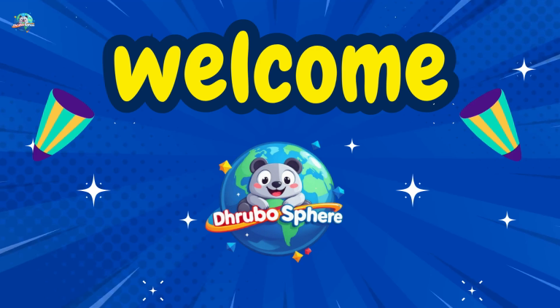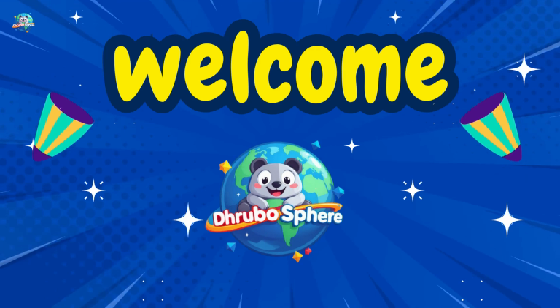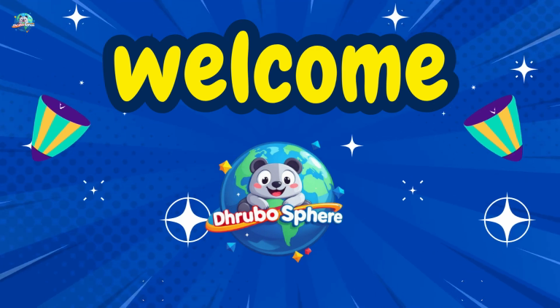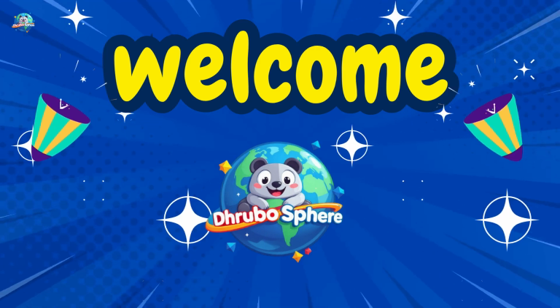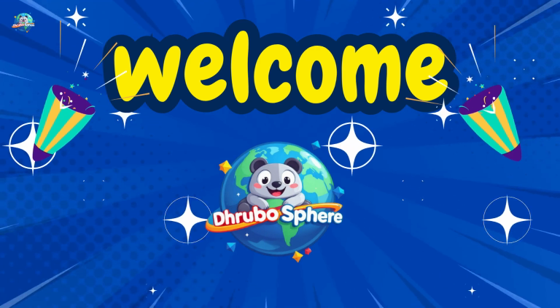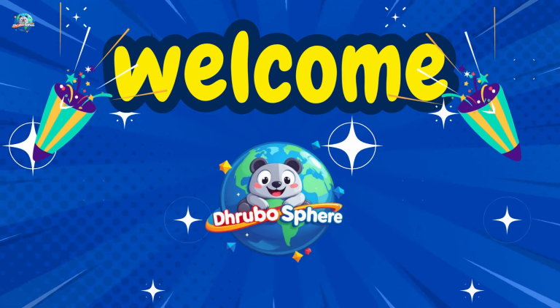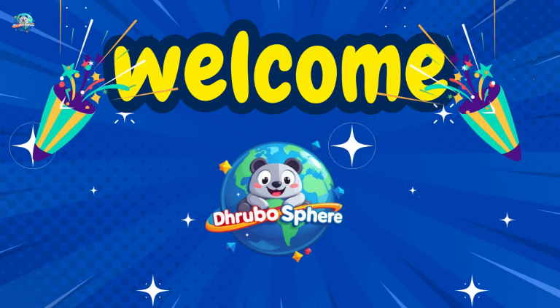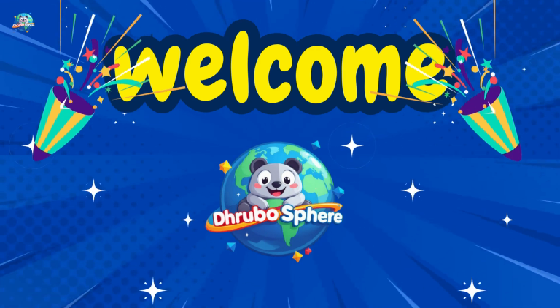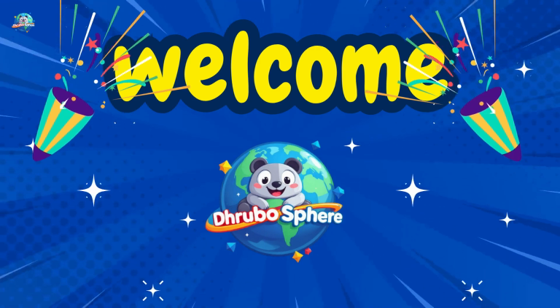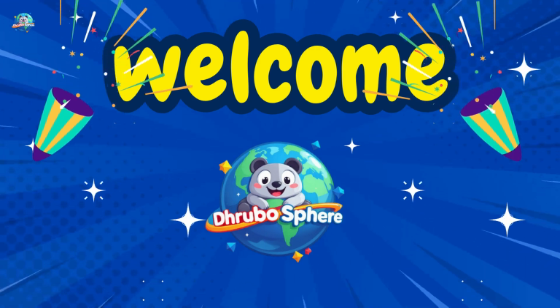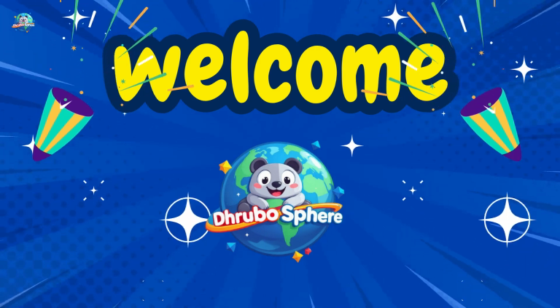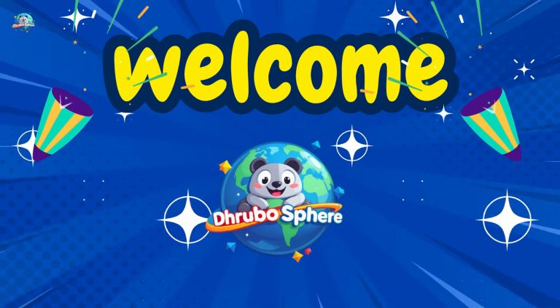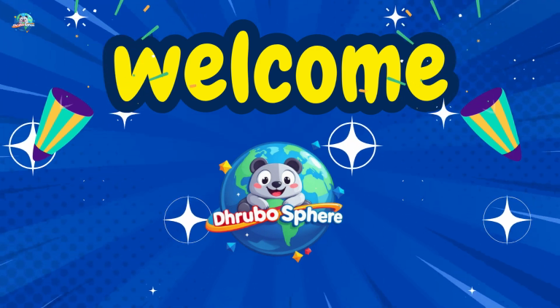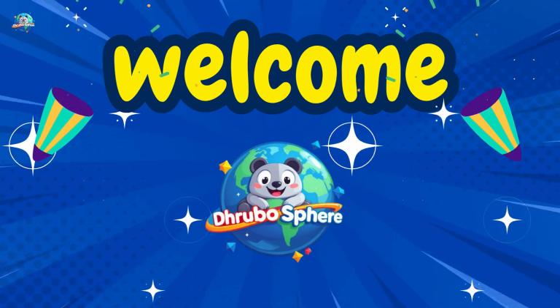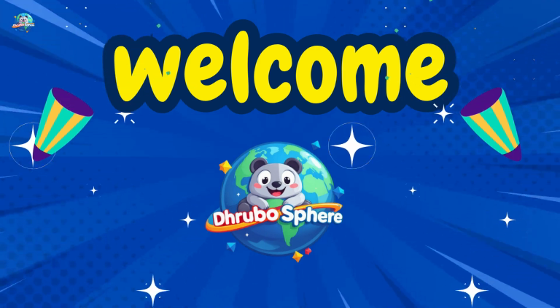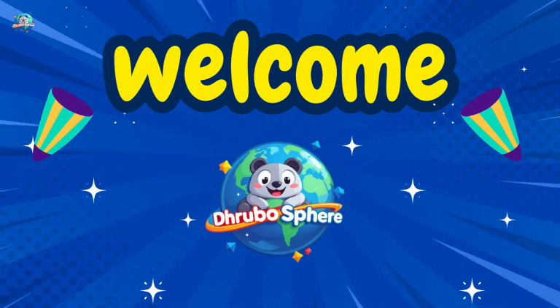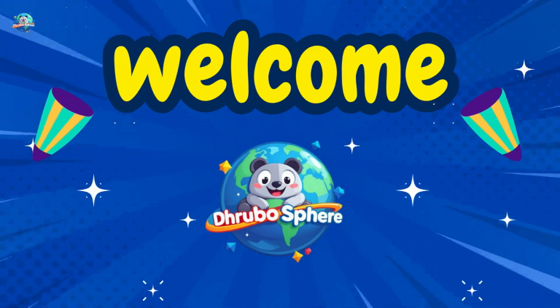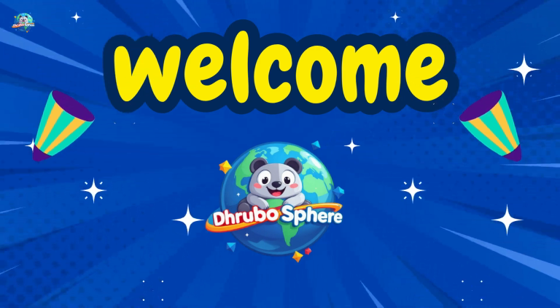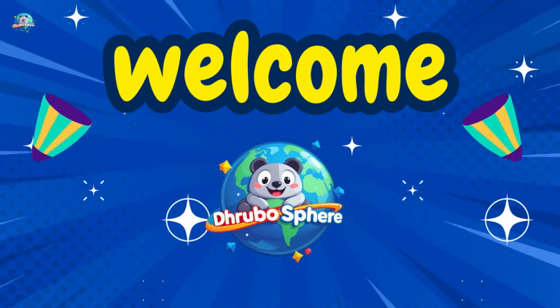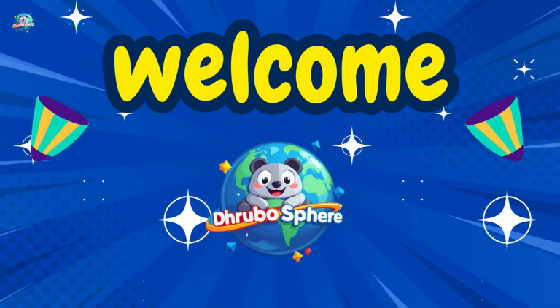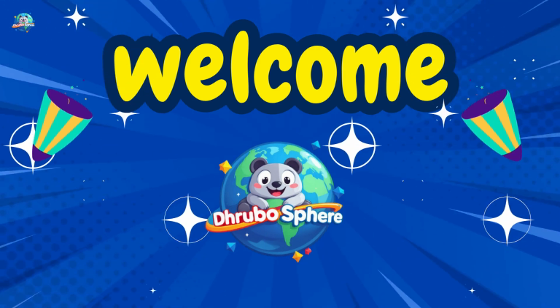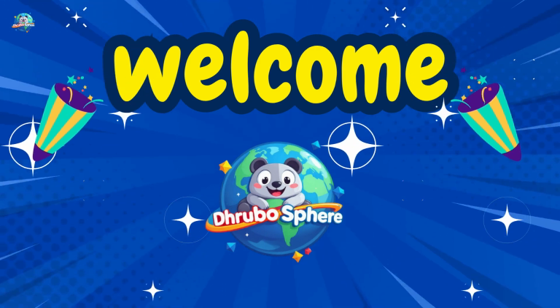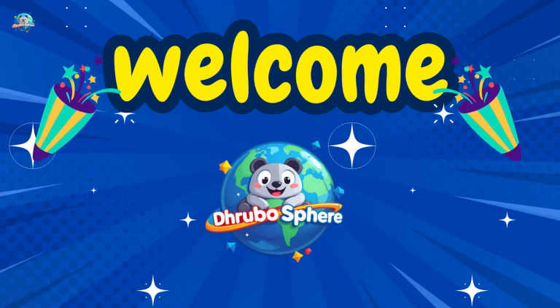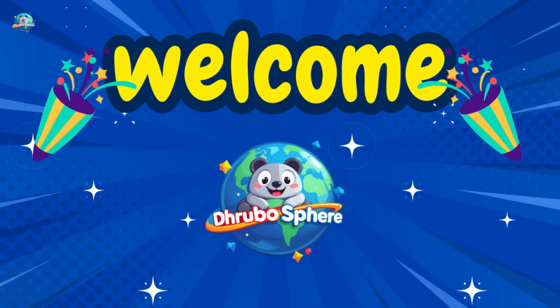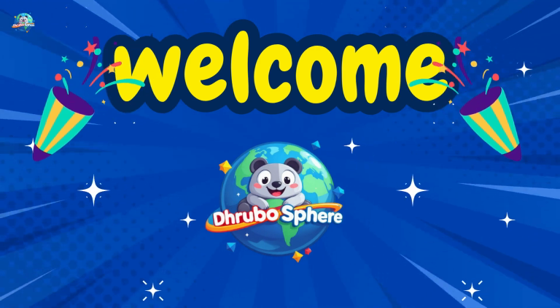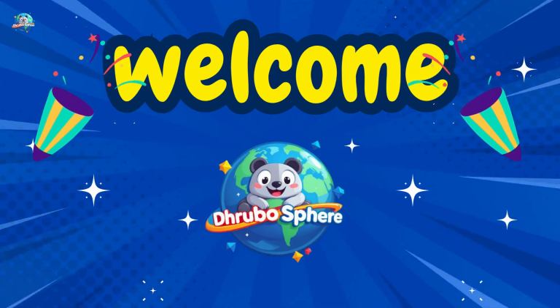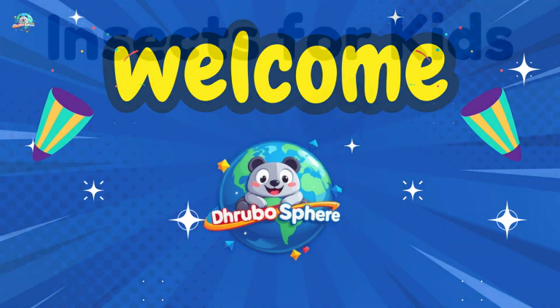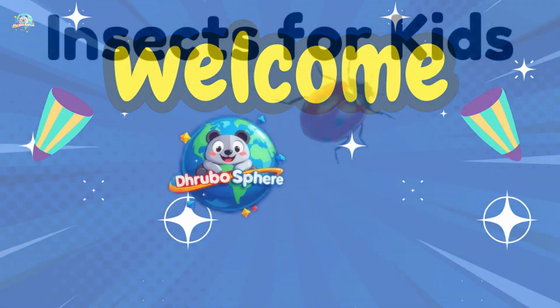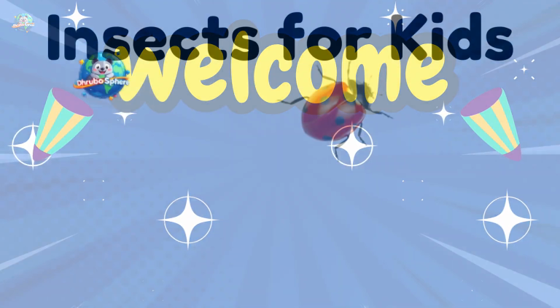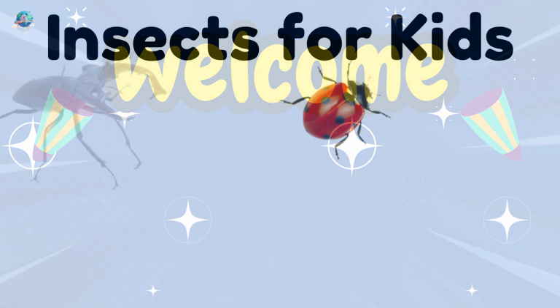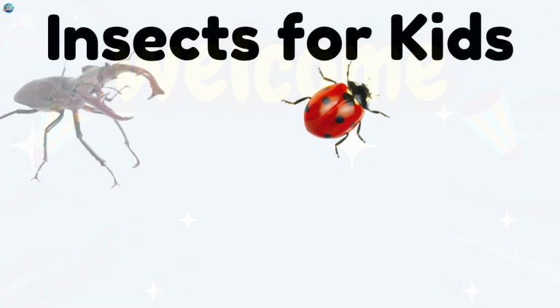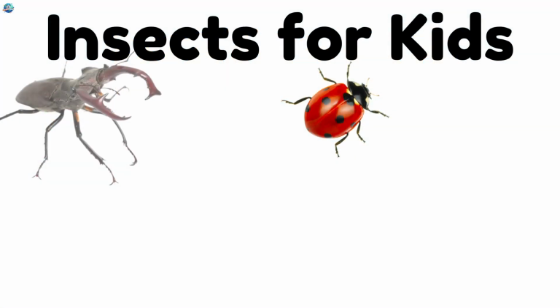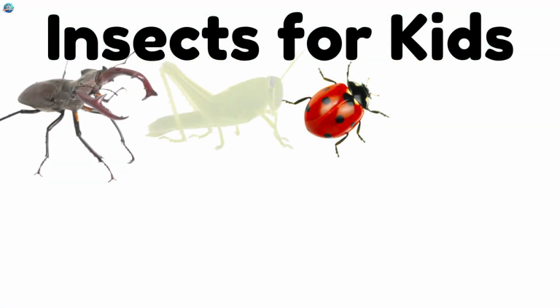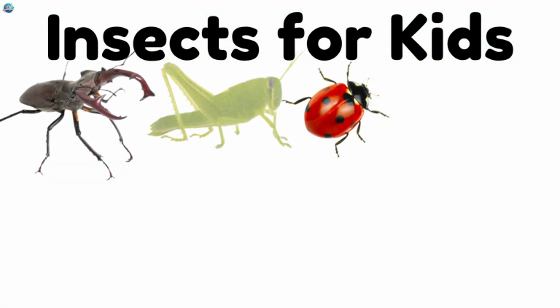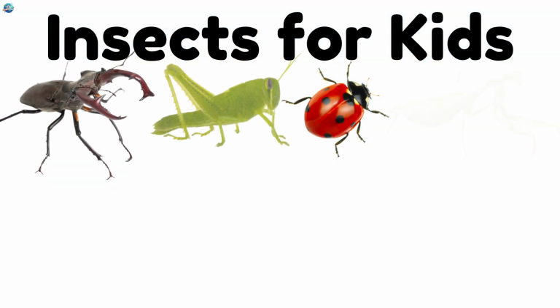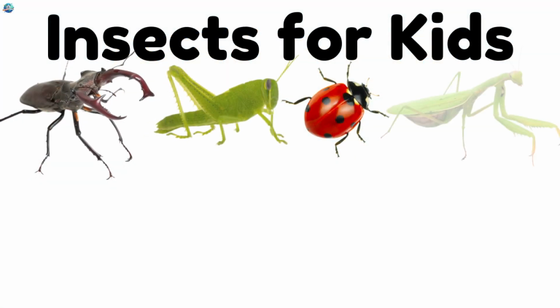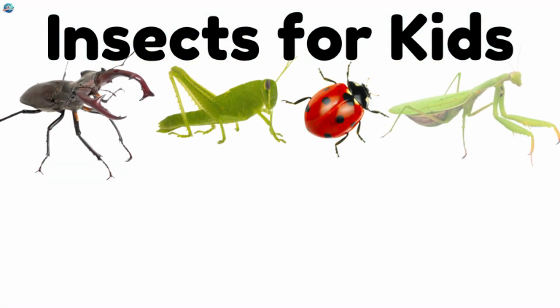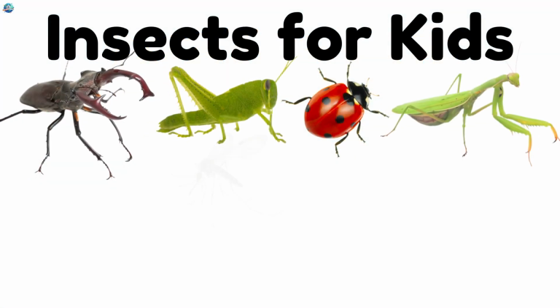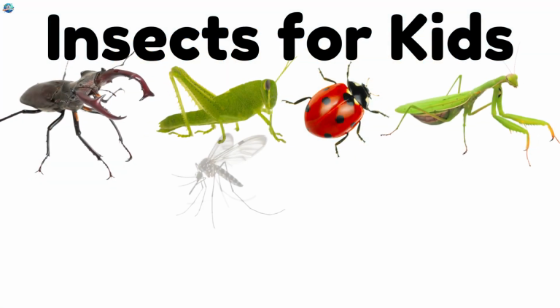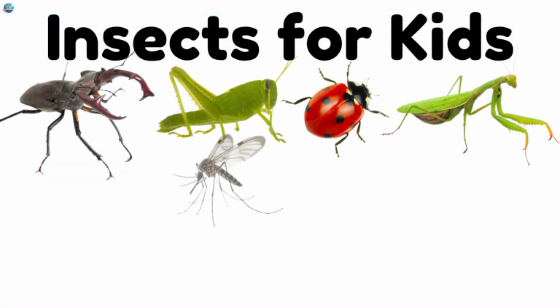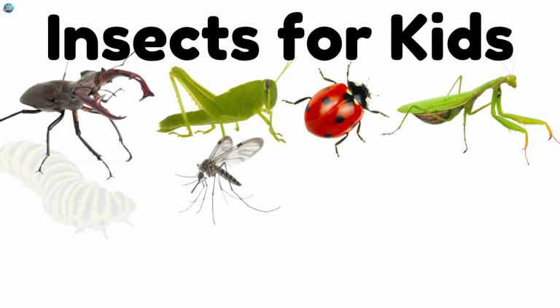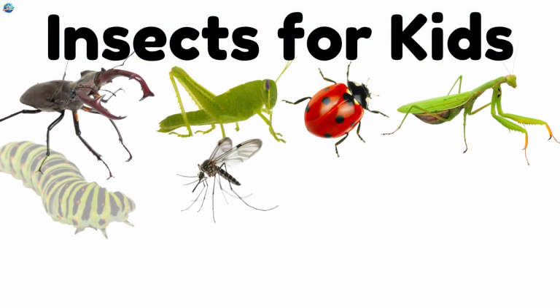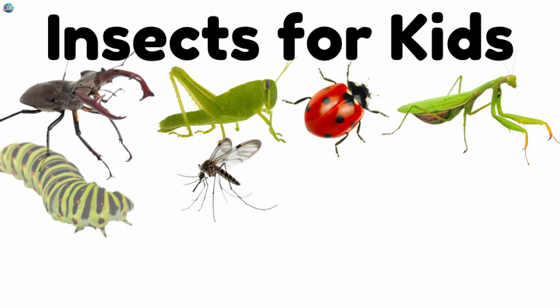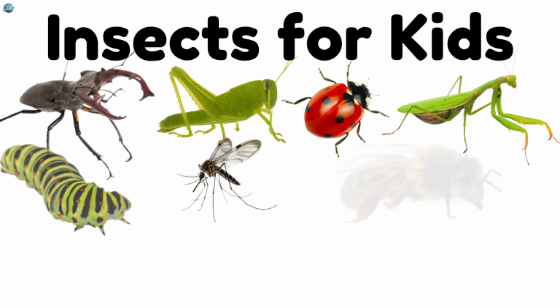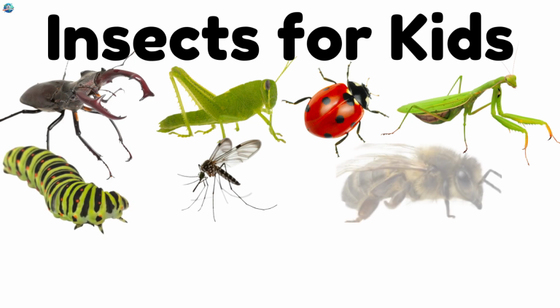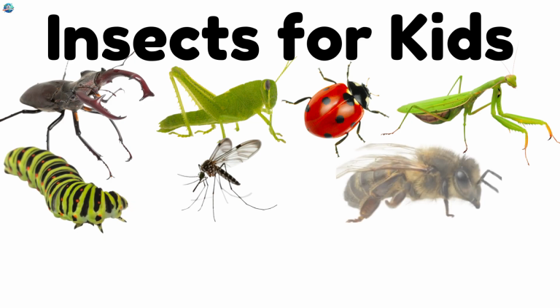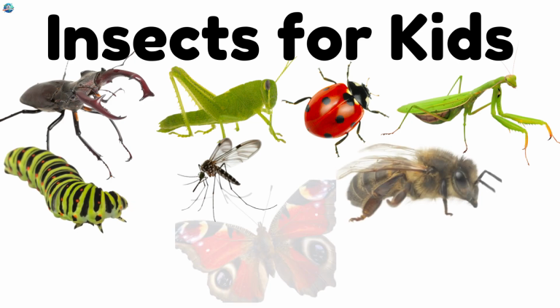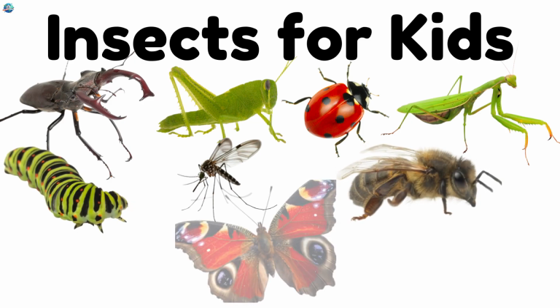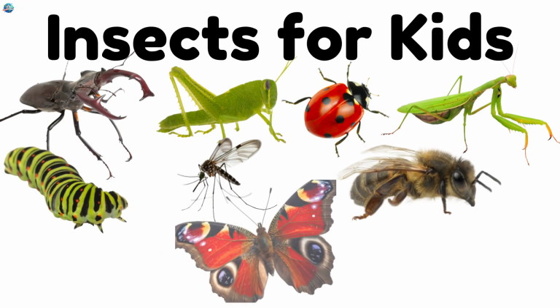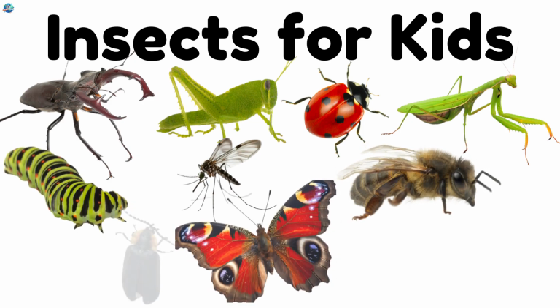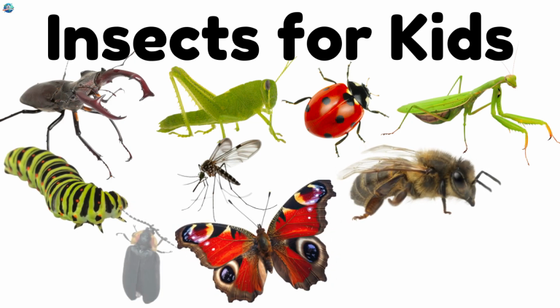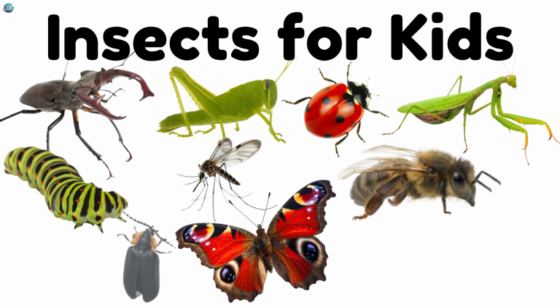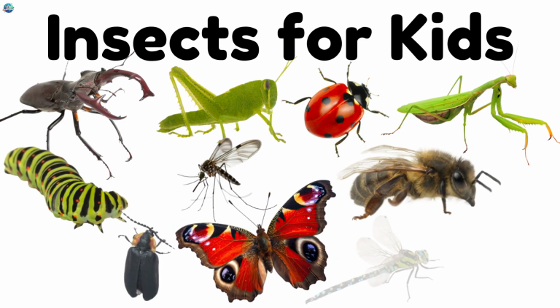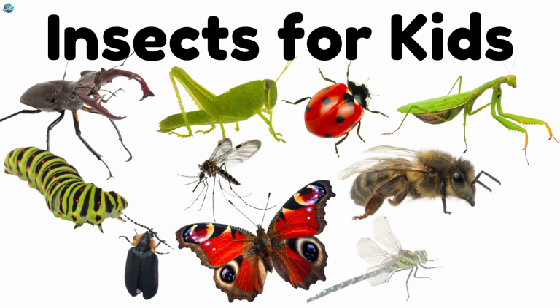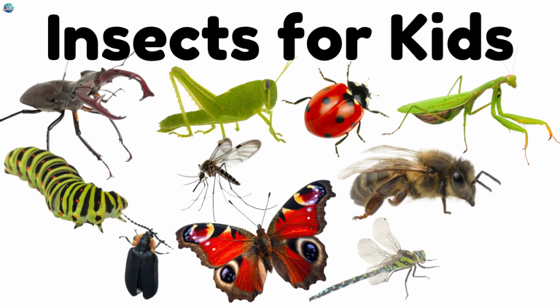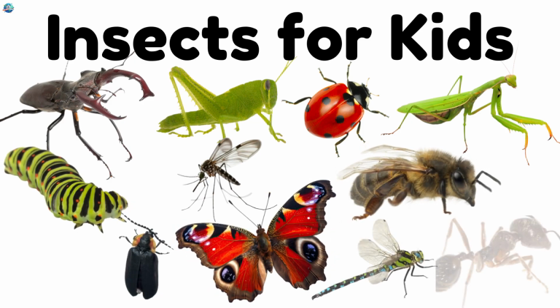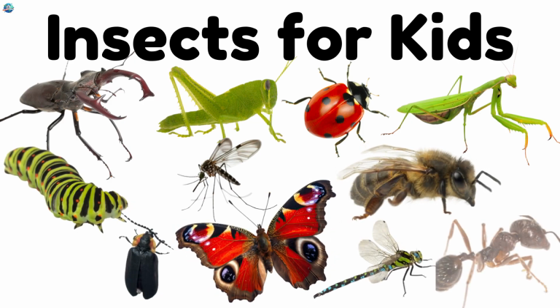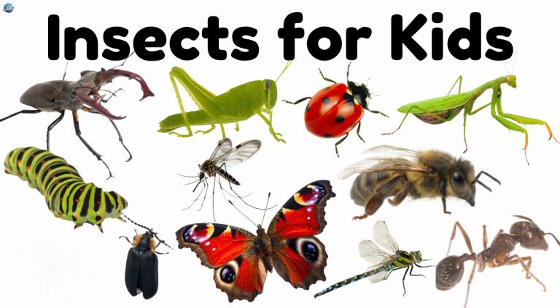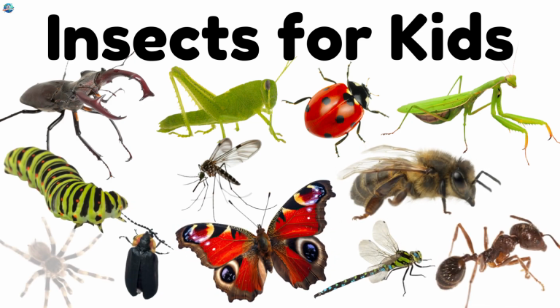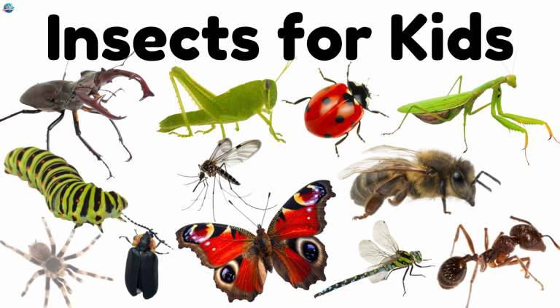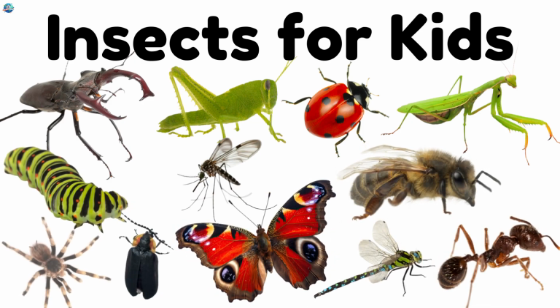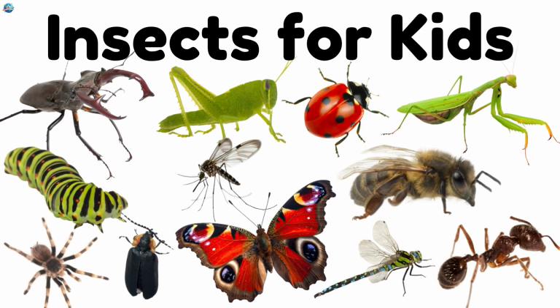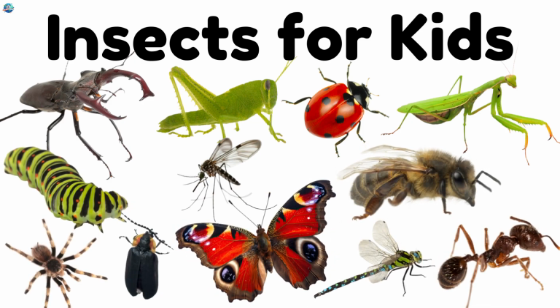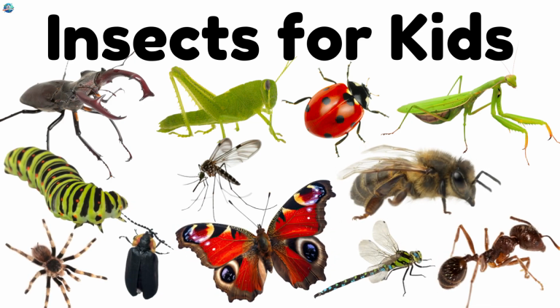Hello kids! Welcome to Drubosphere. Today we learn about insects. Are you ready? Let's begin!